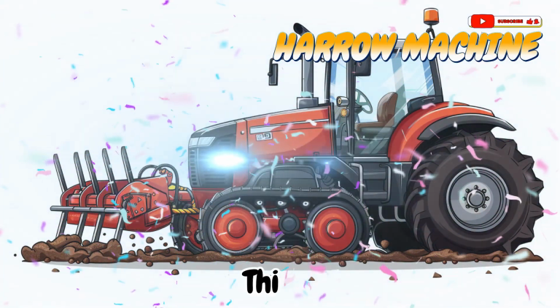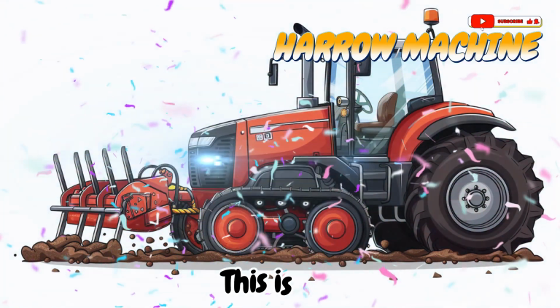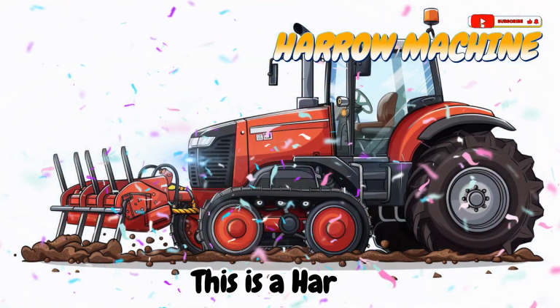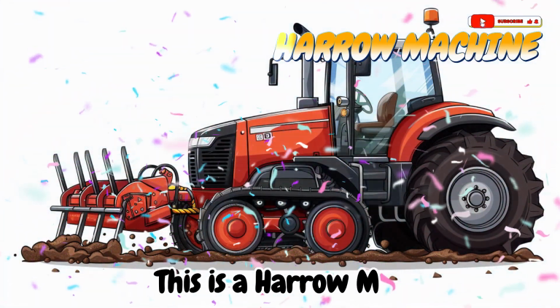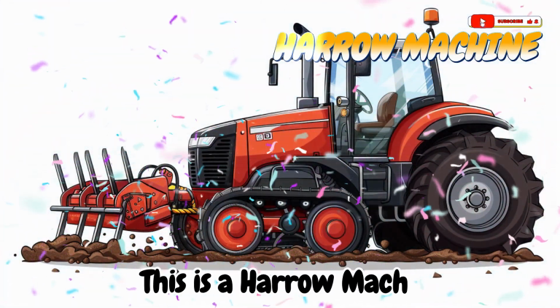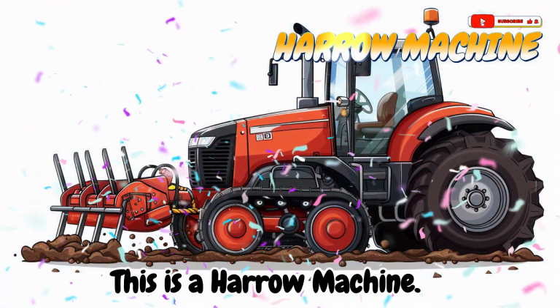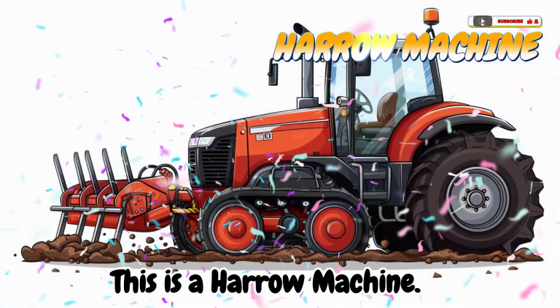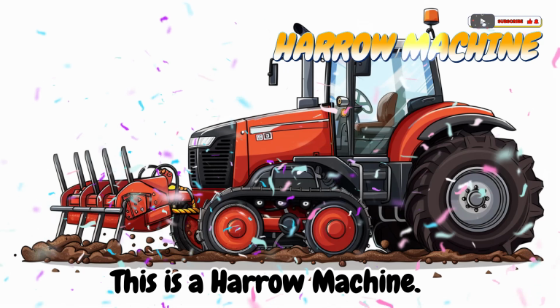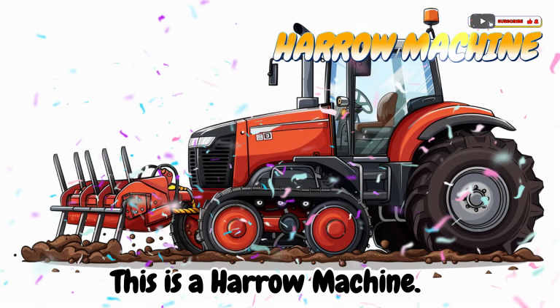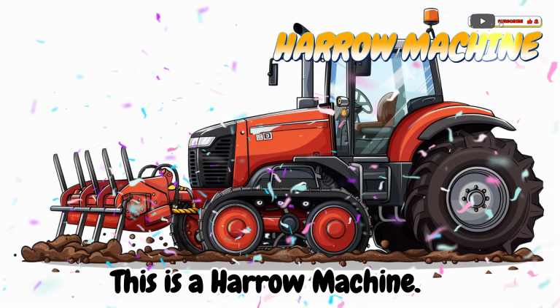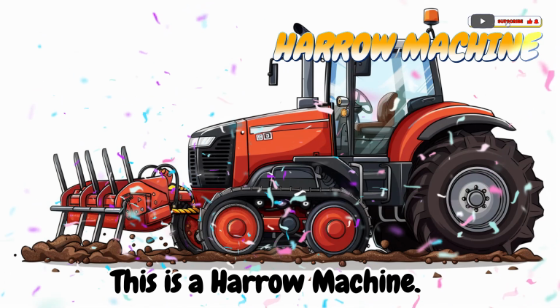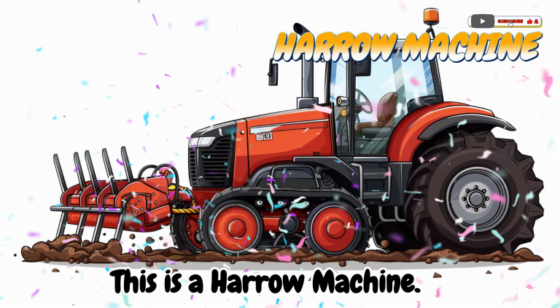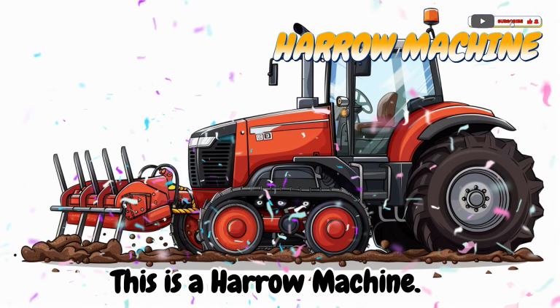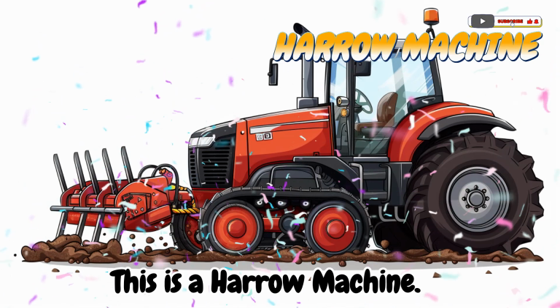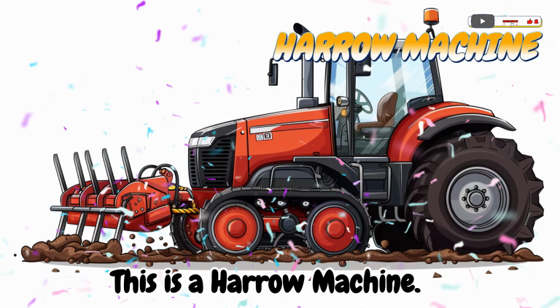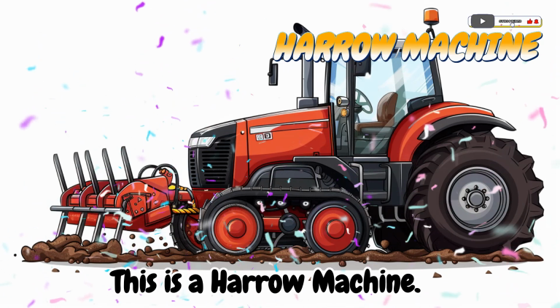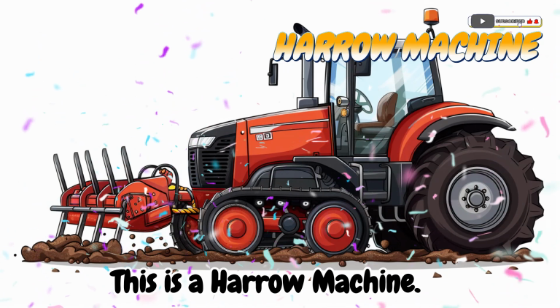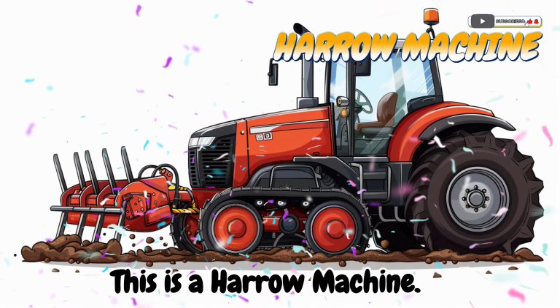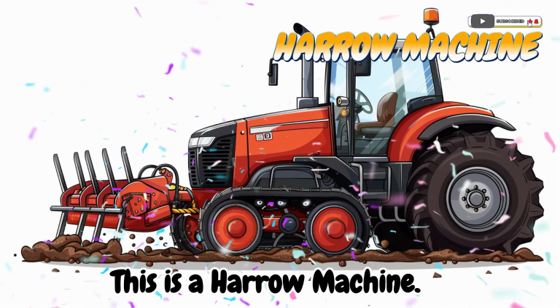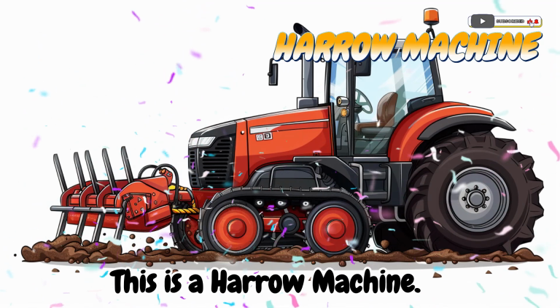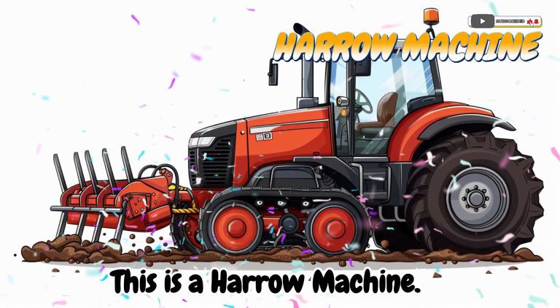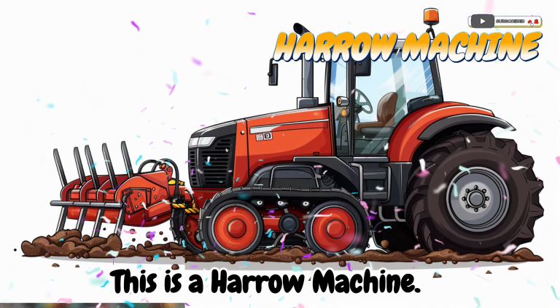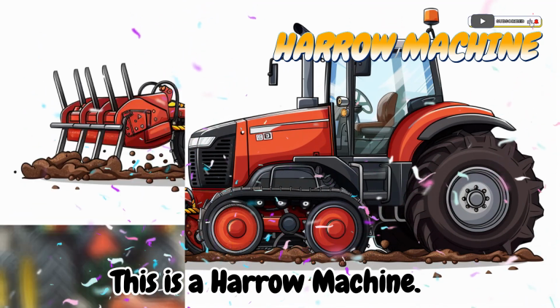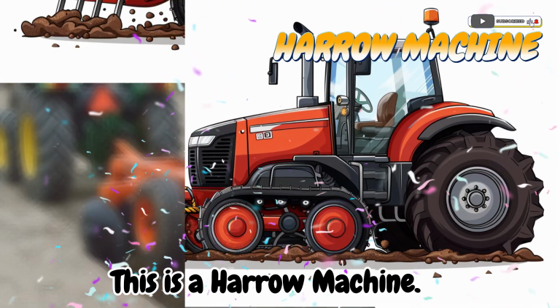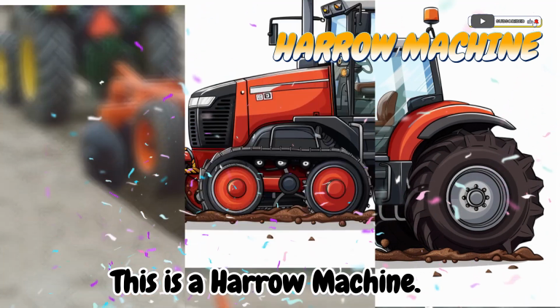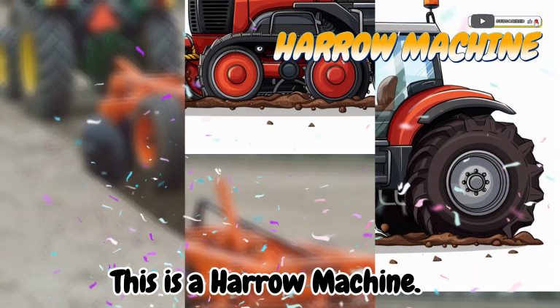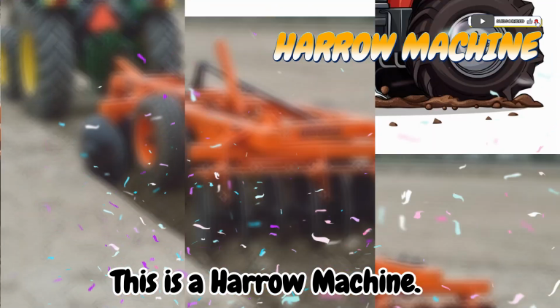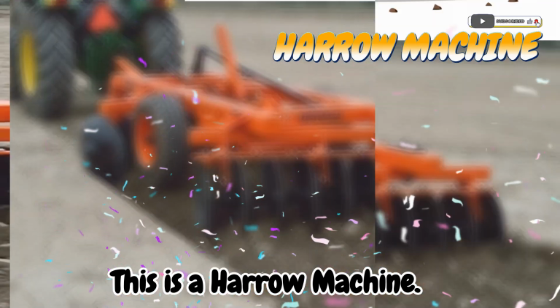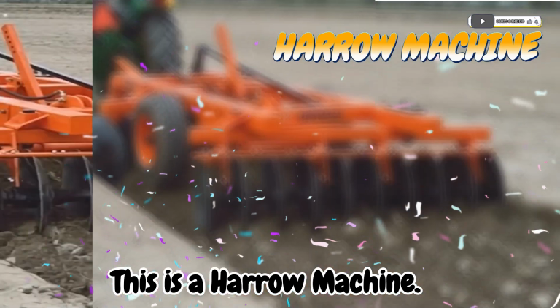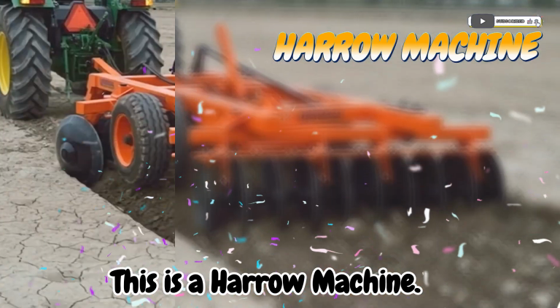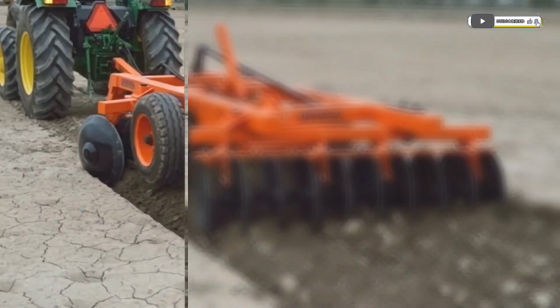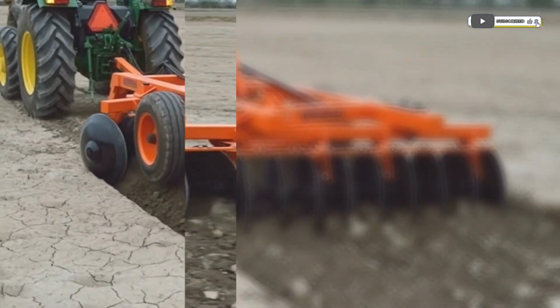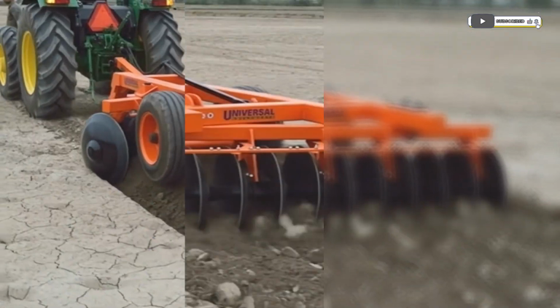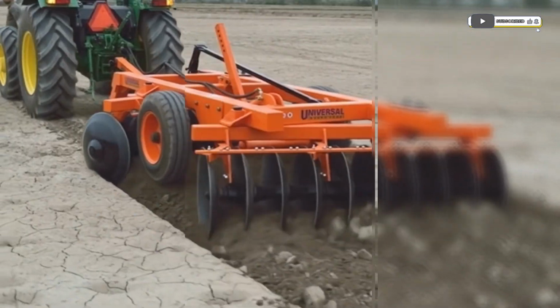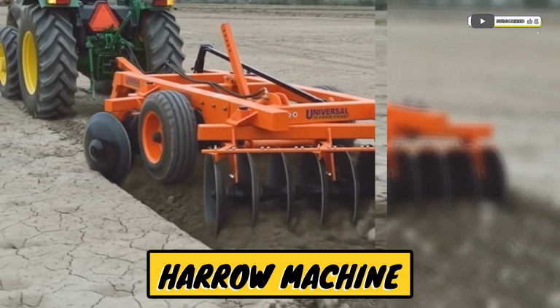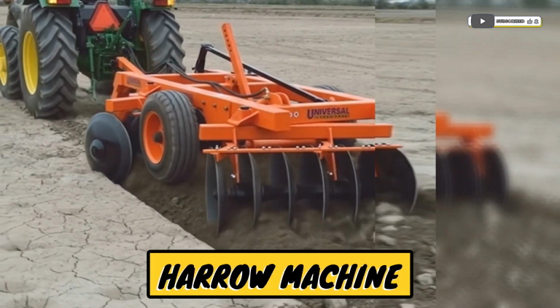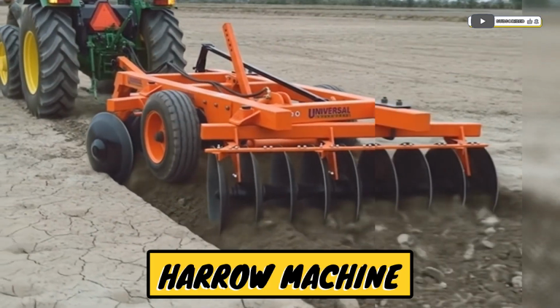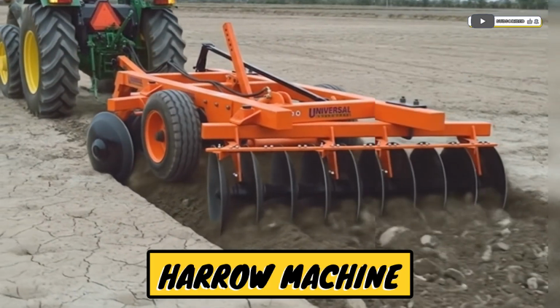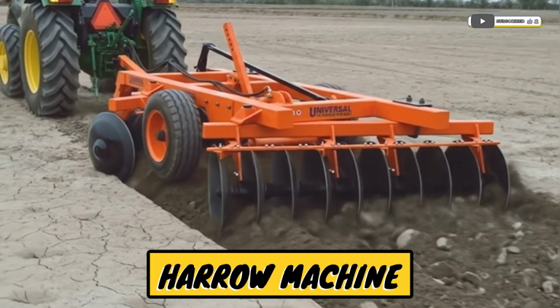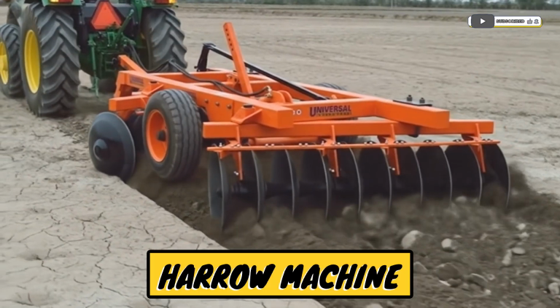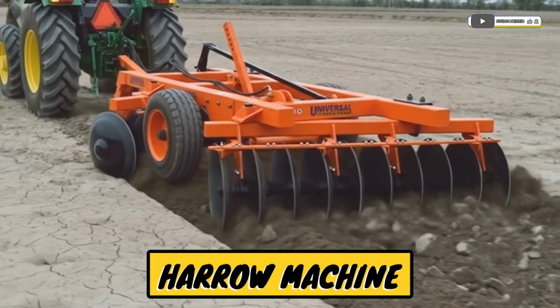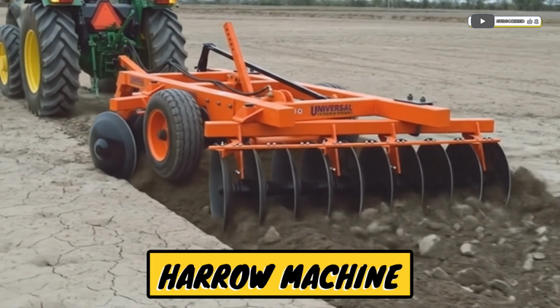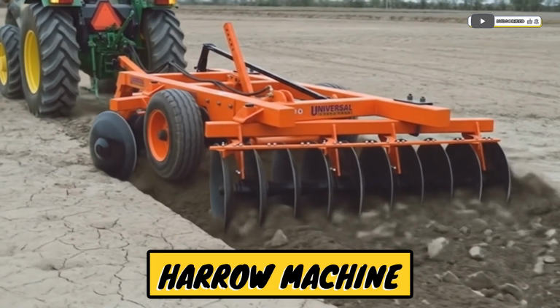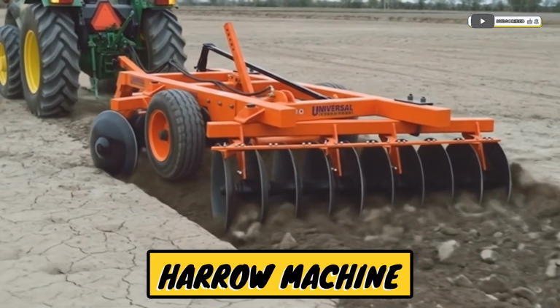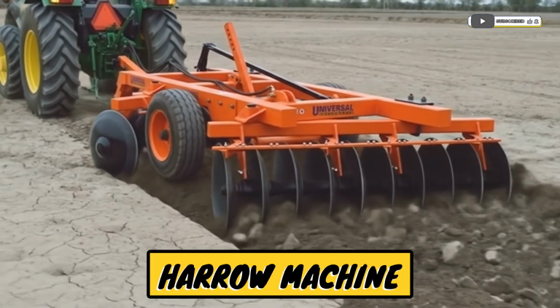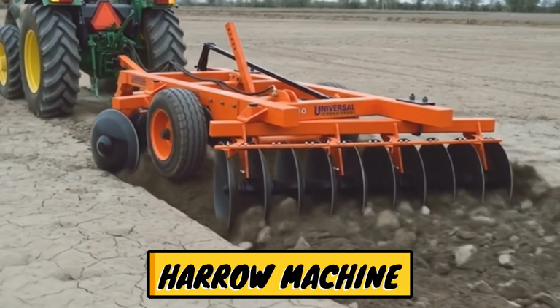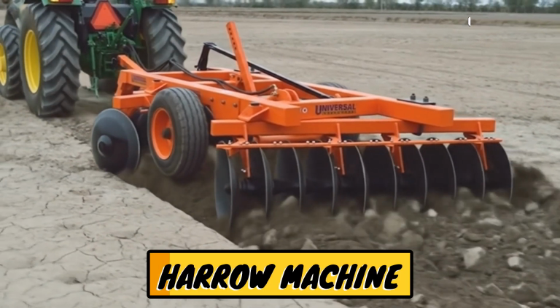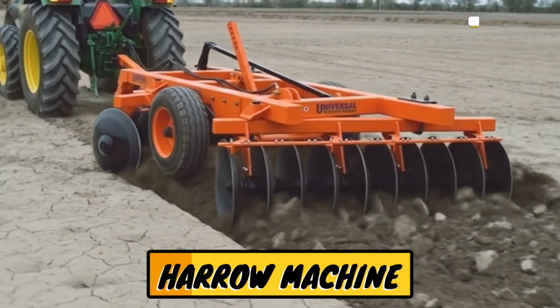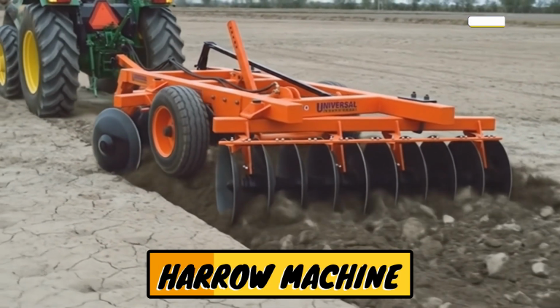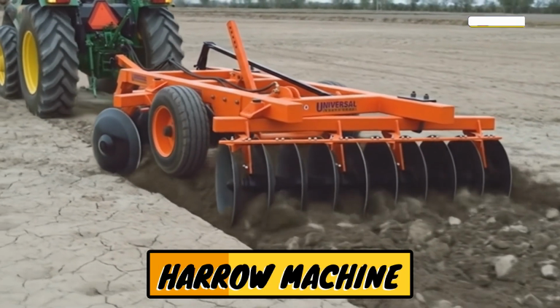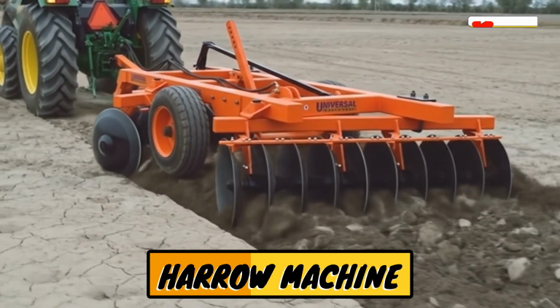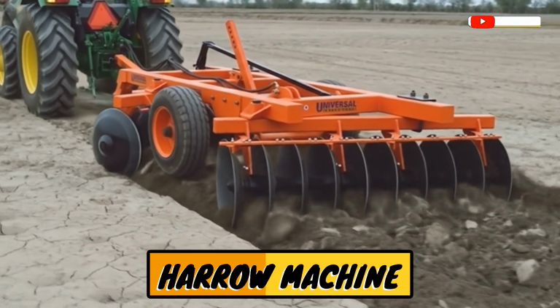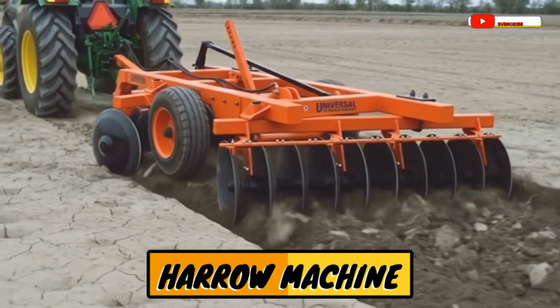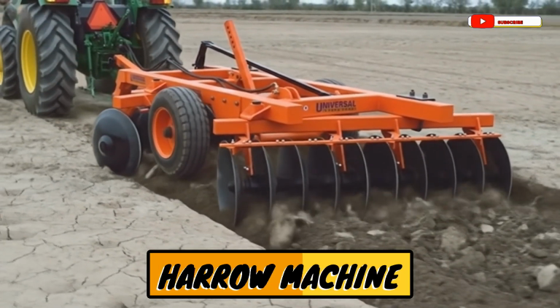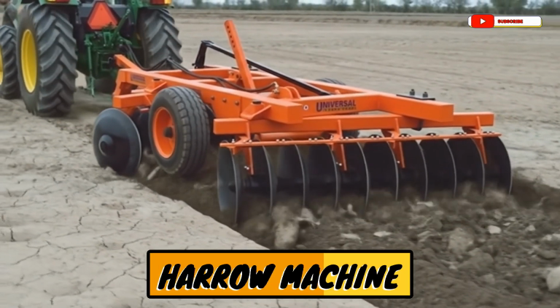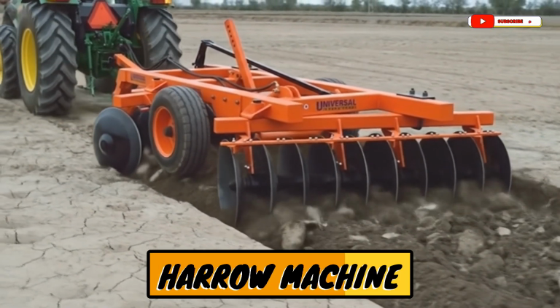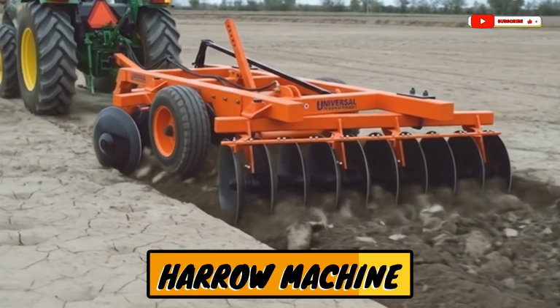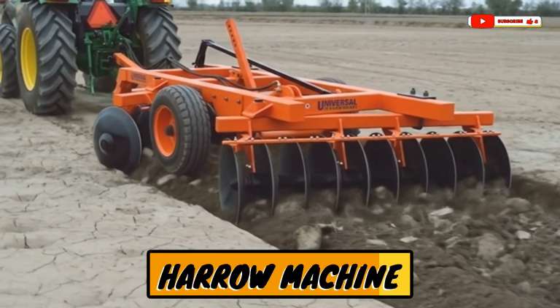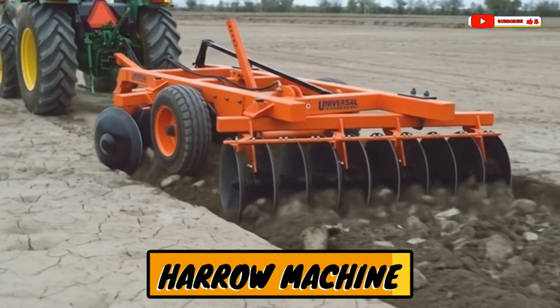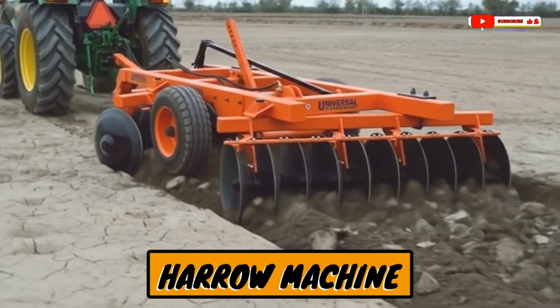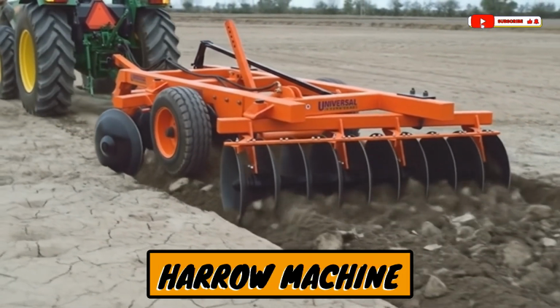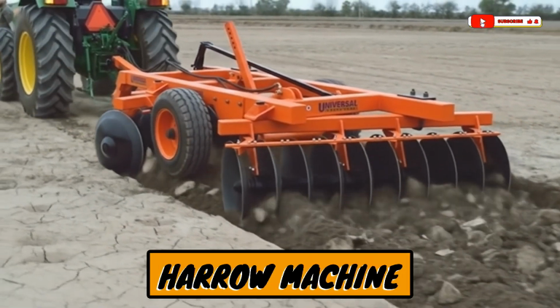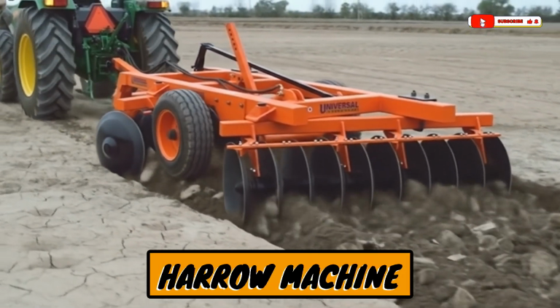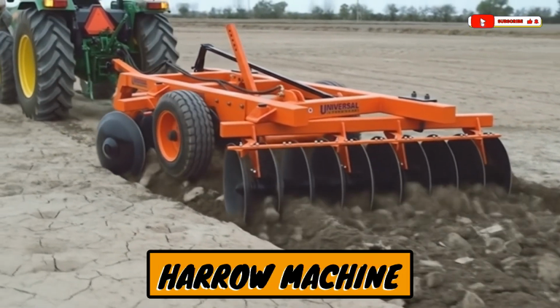This is a harrow machine! A tool that smooths the soil before planting.